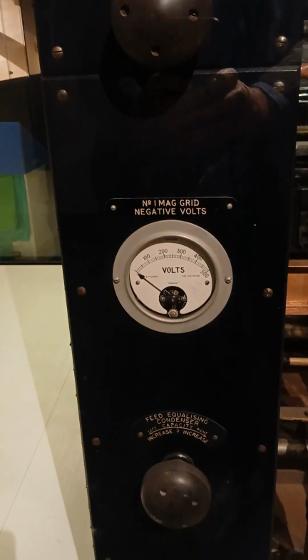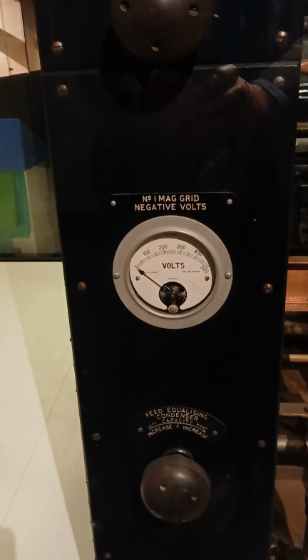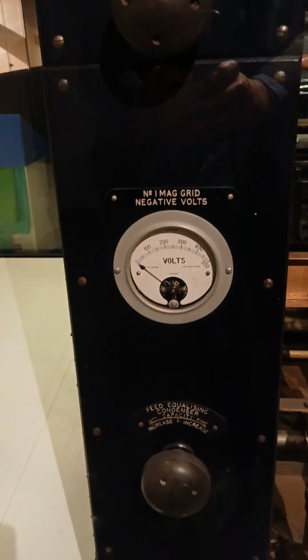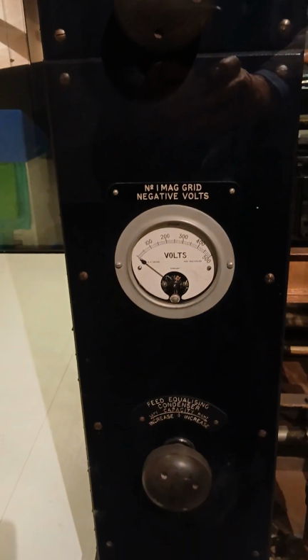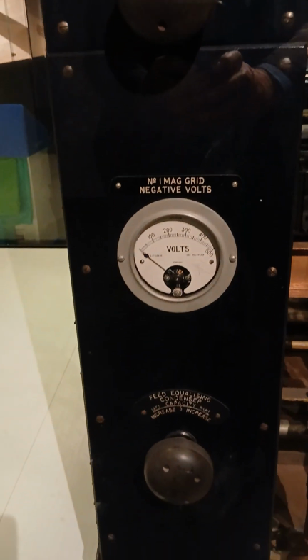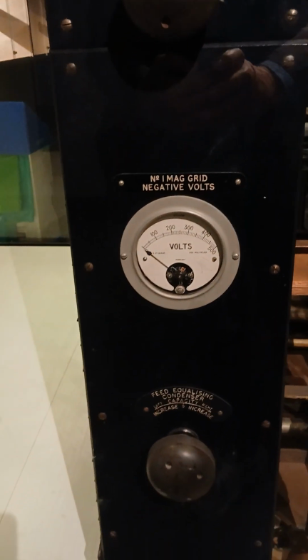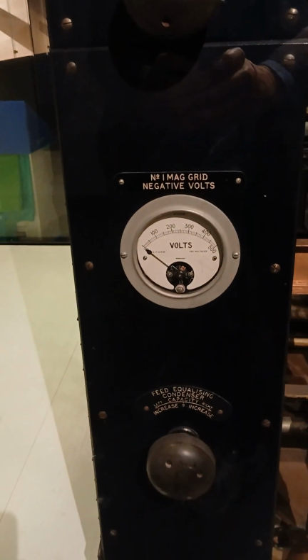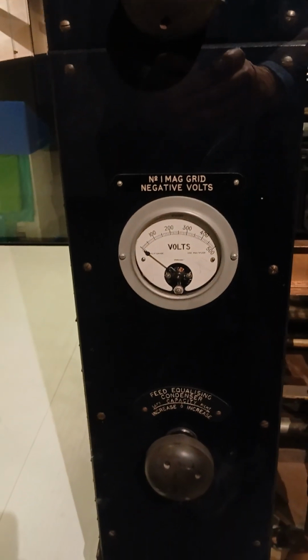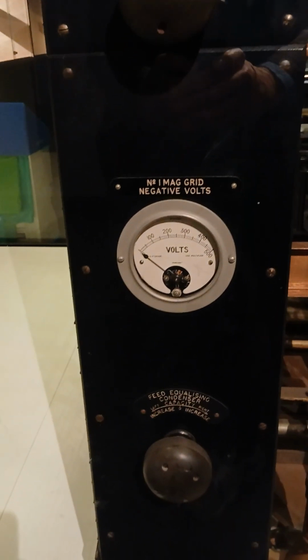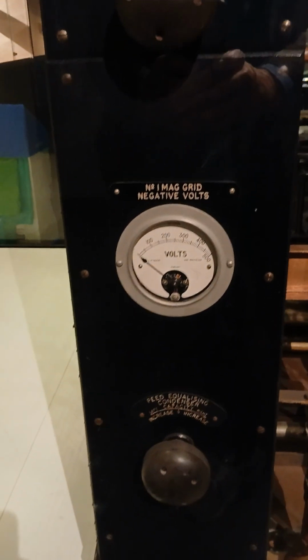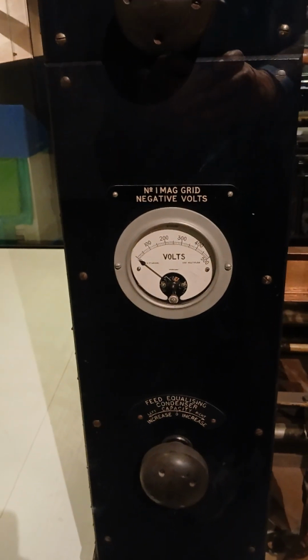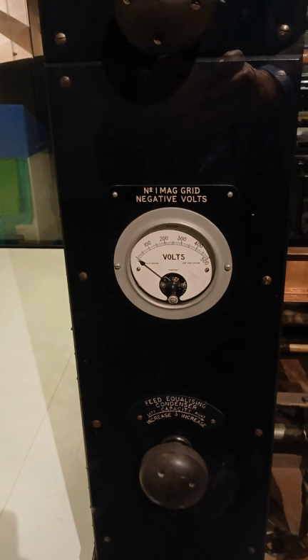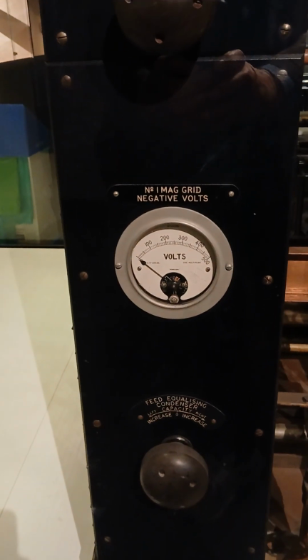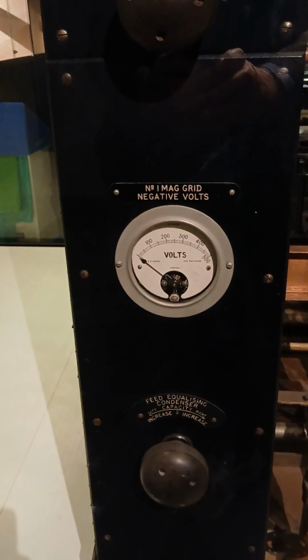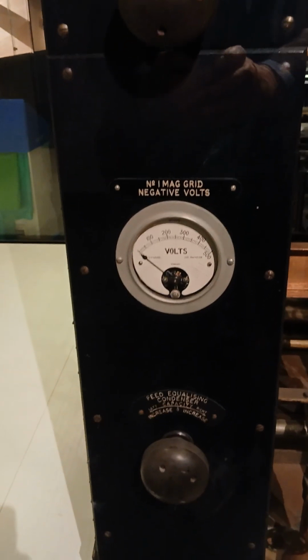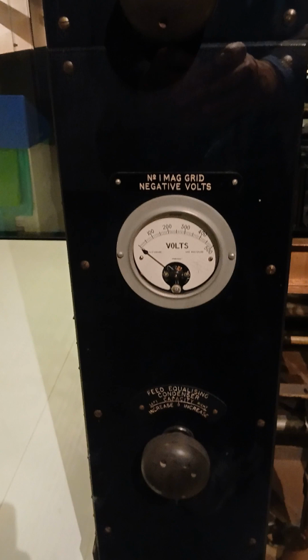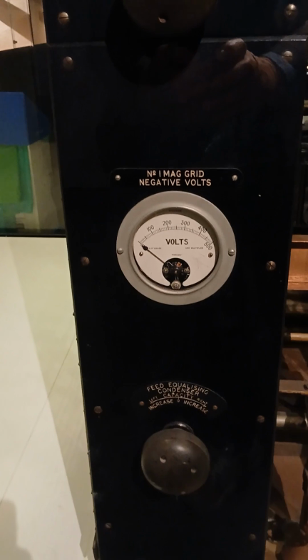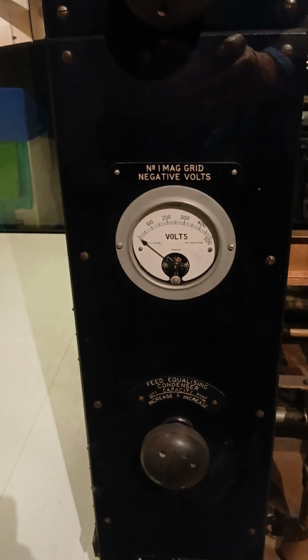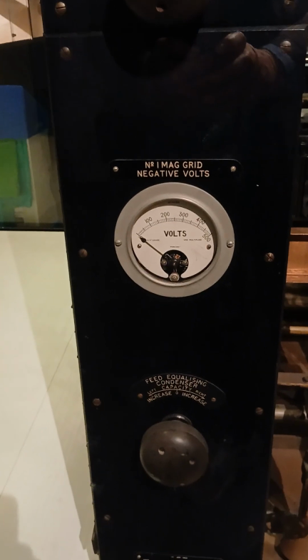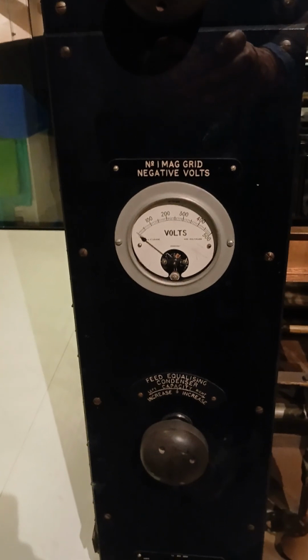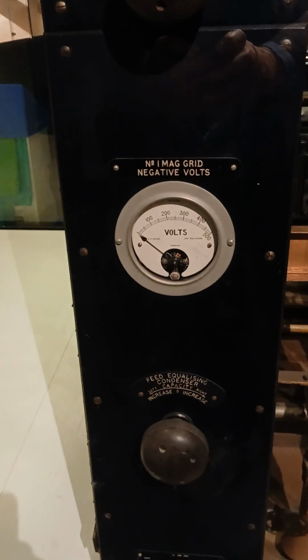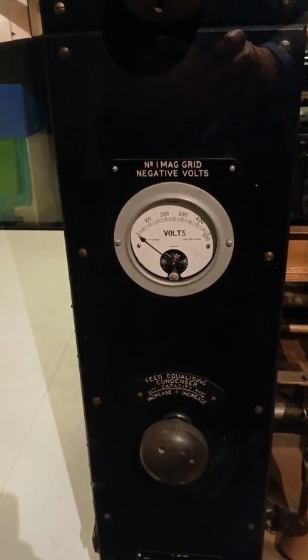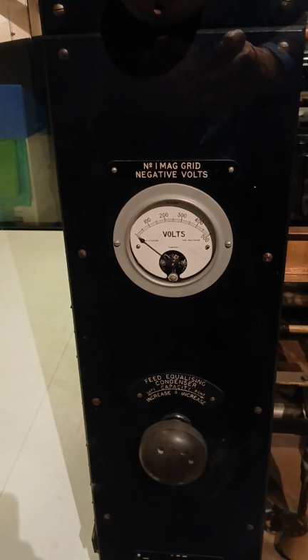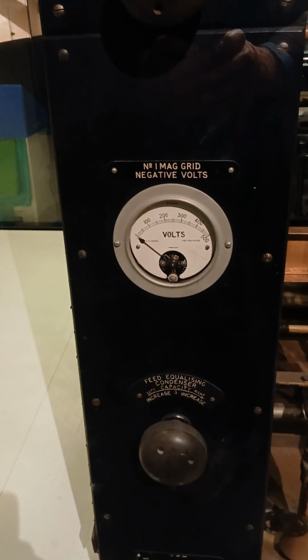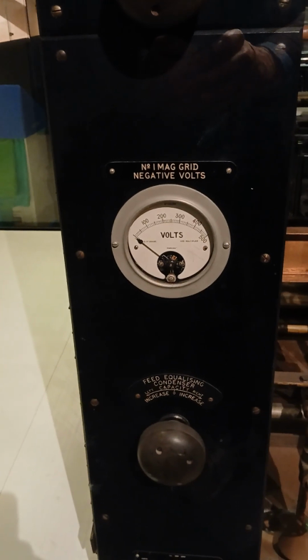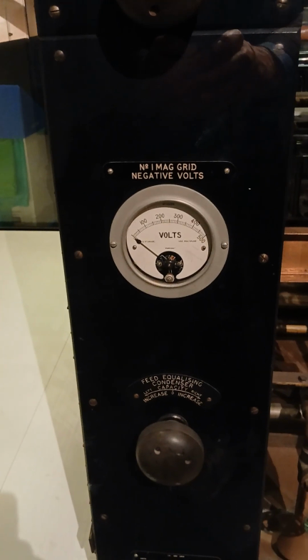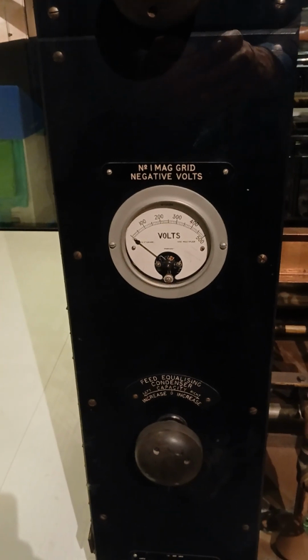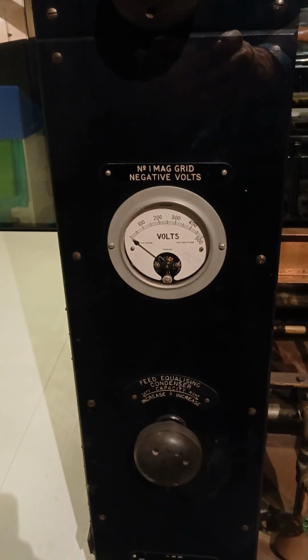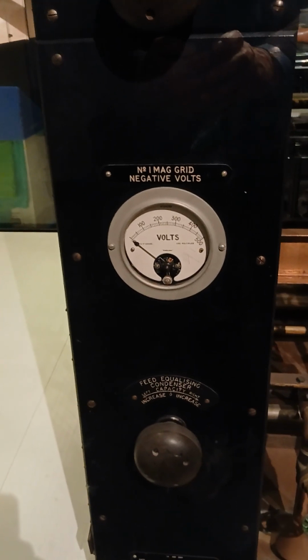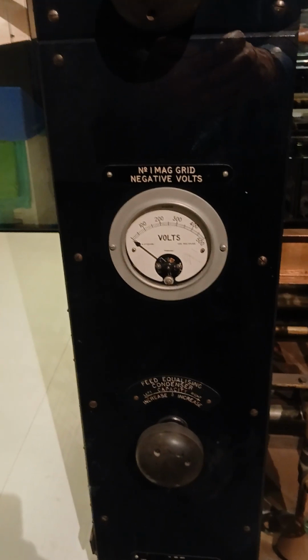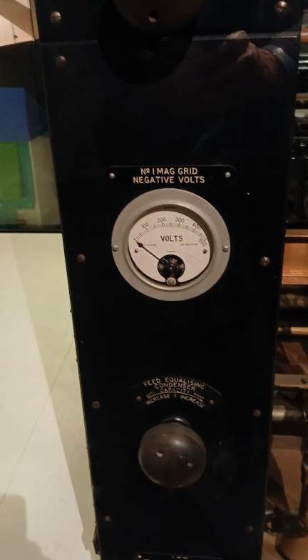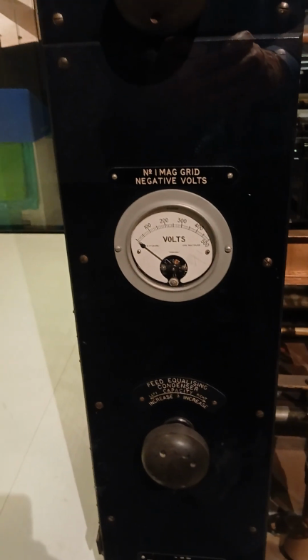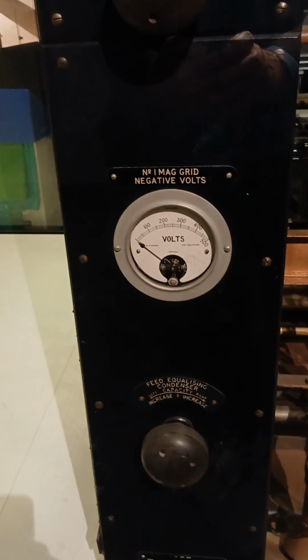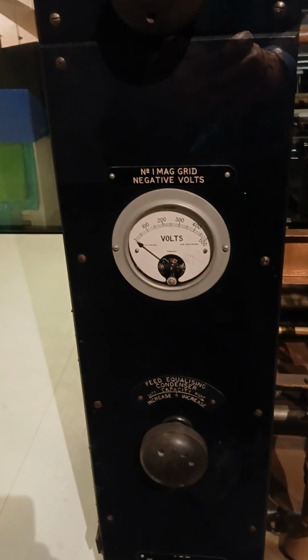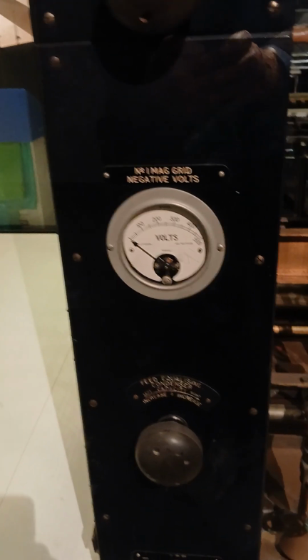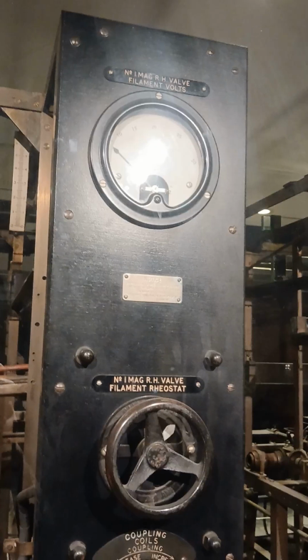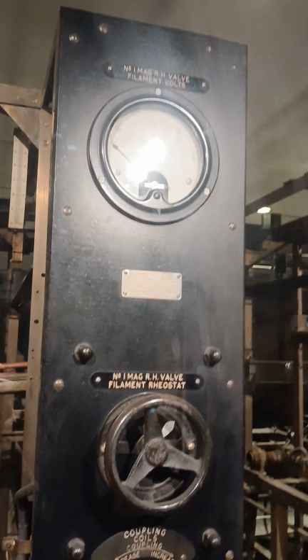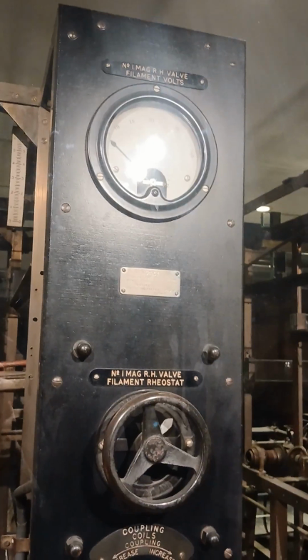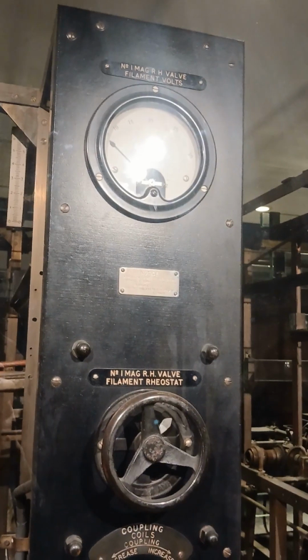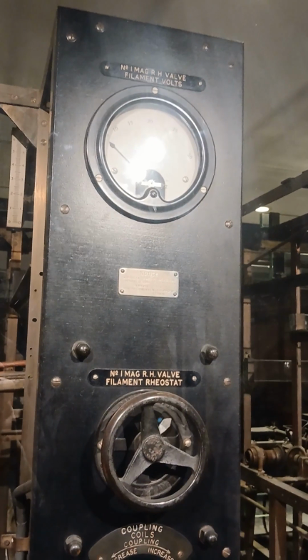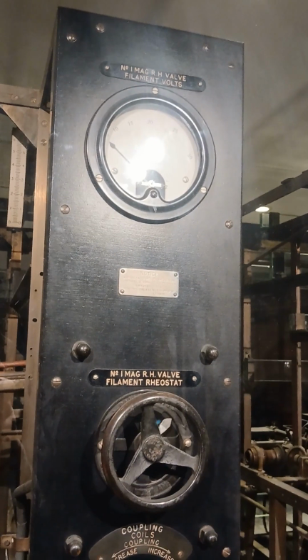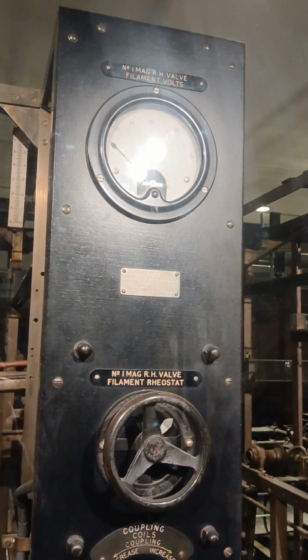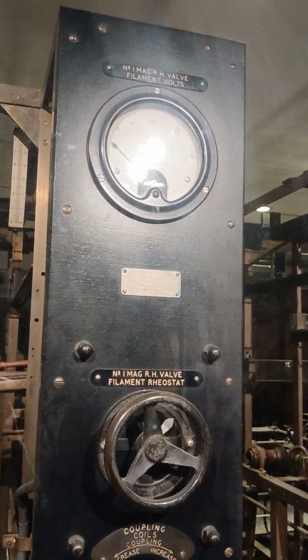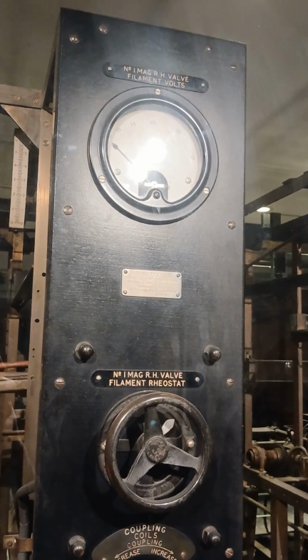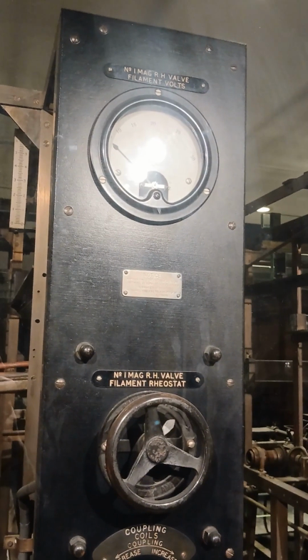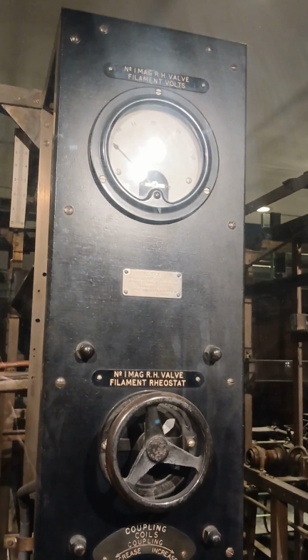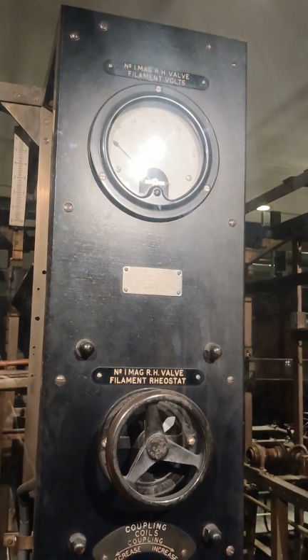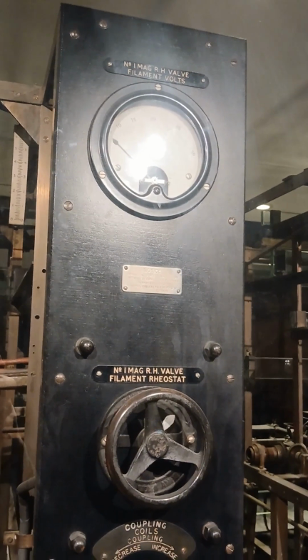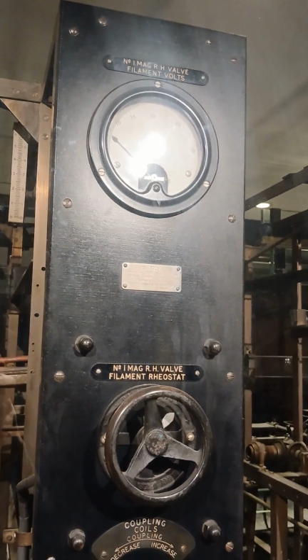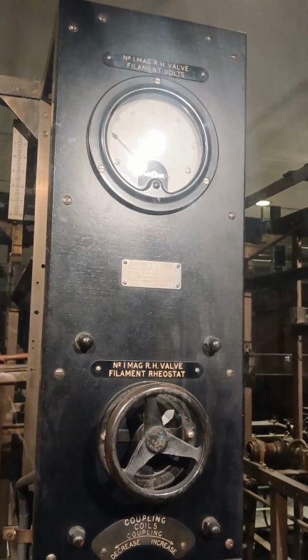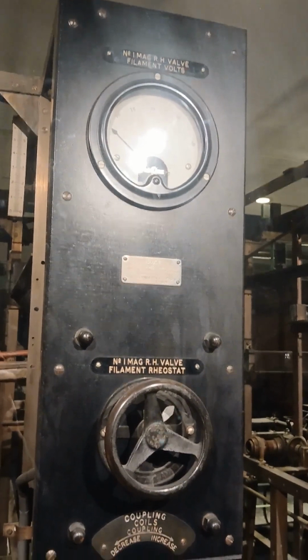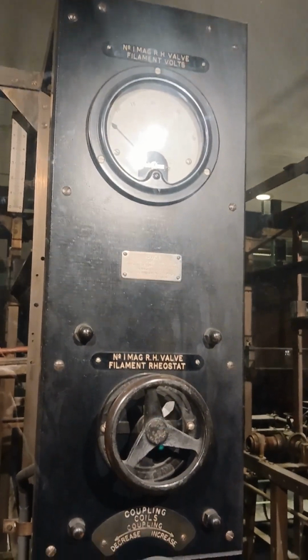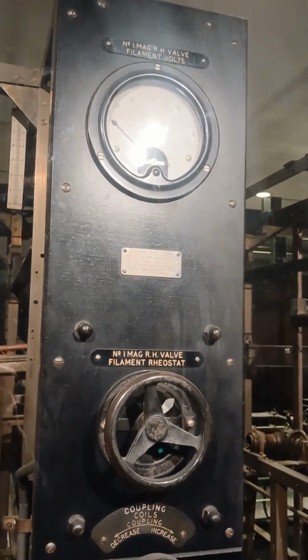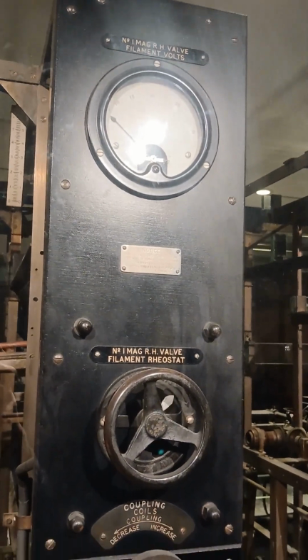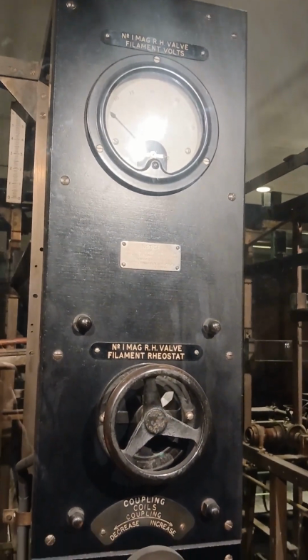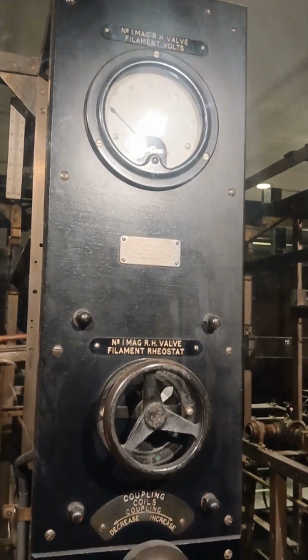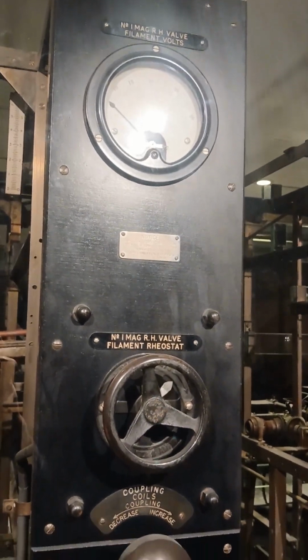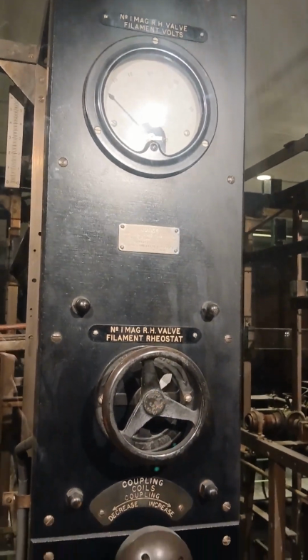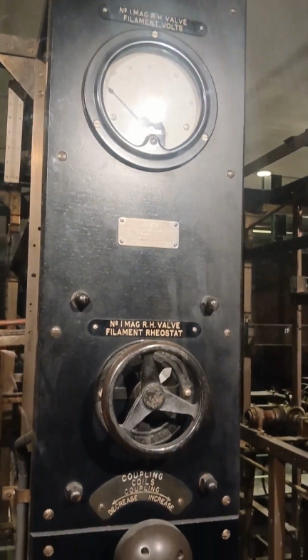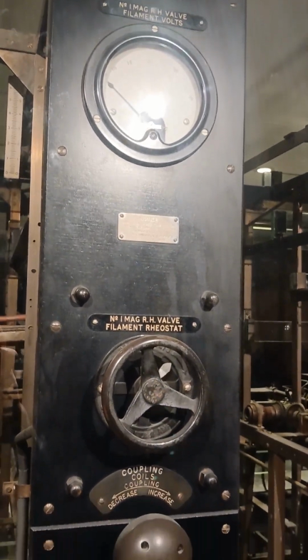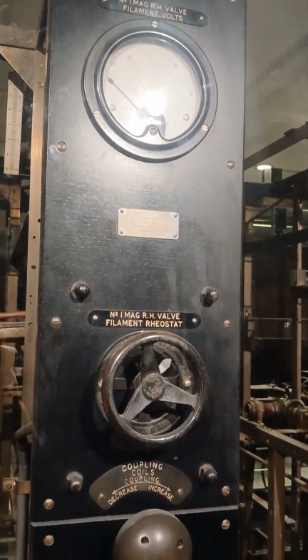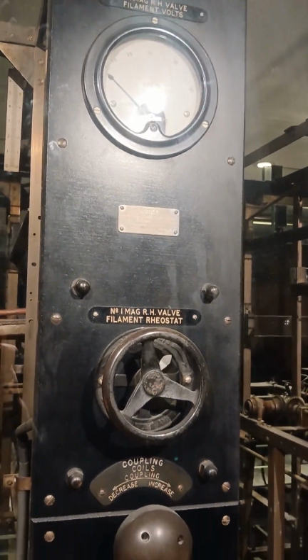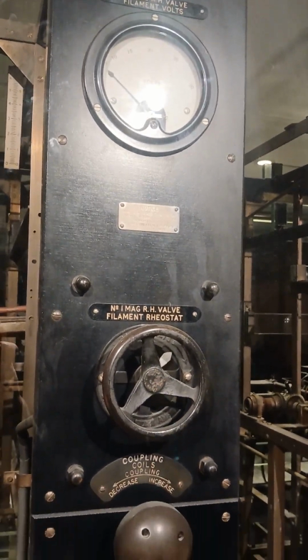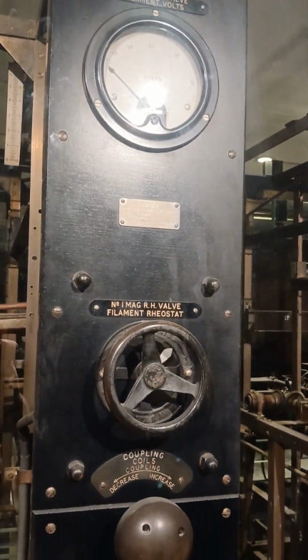So, no whiskey here — just a piece of radio history featured at the Science Museum in London.